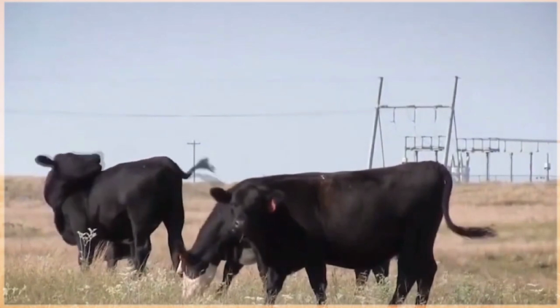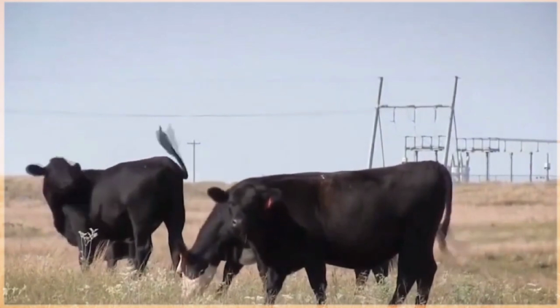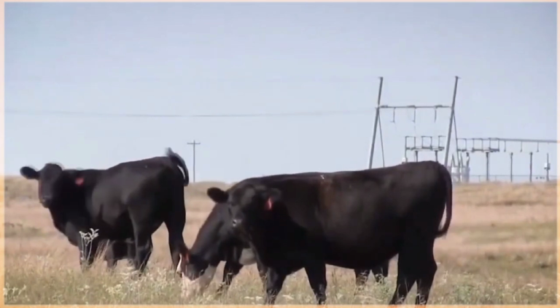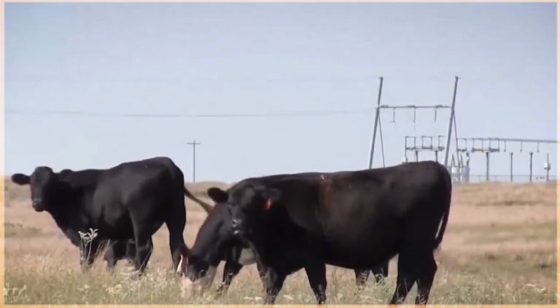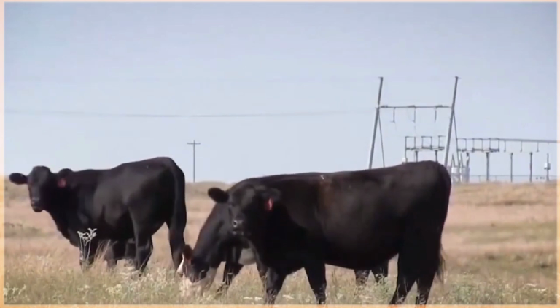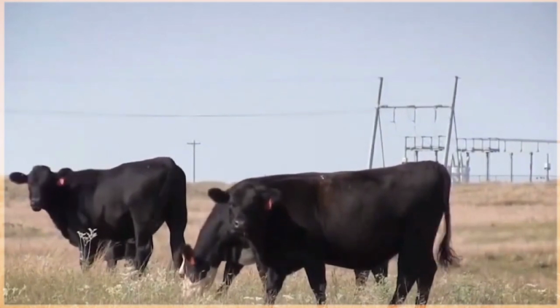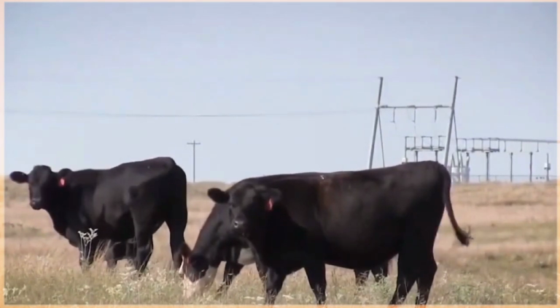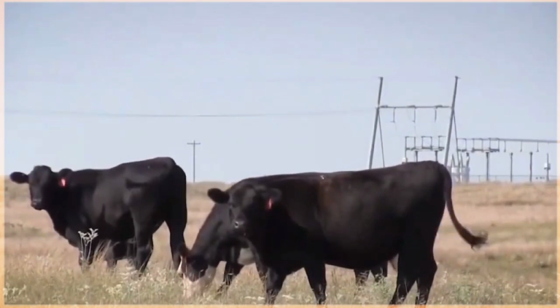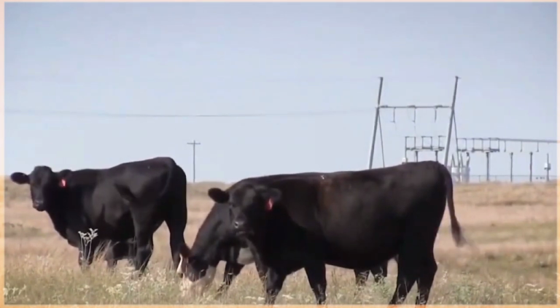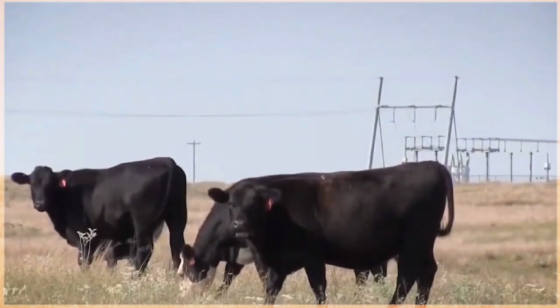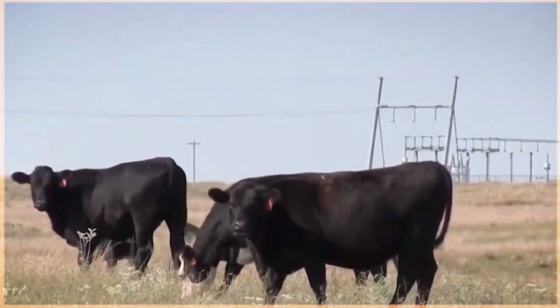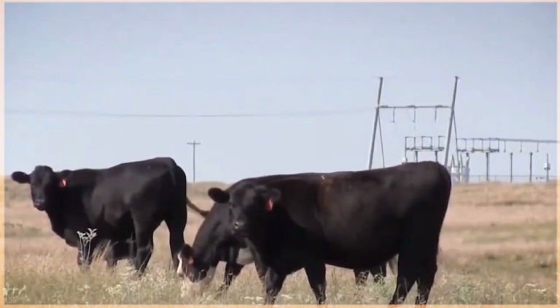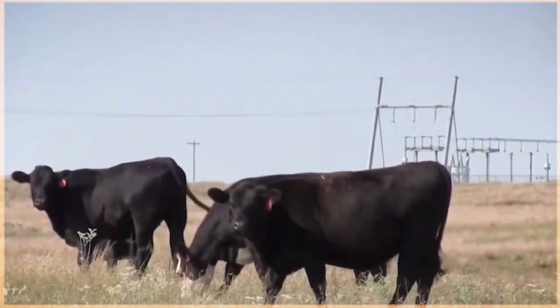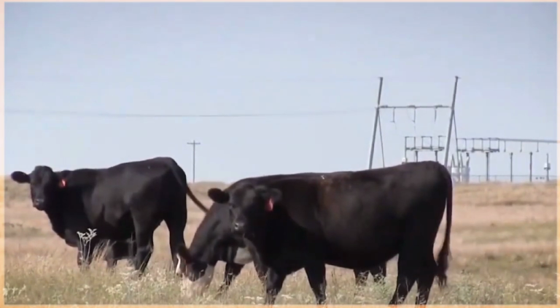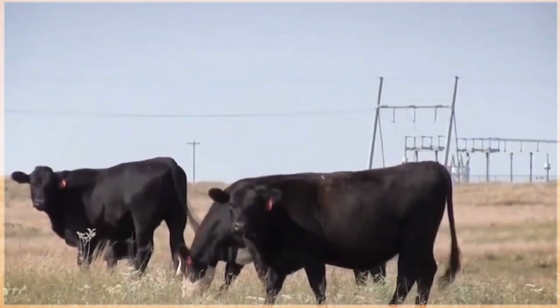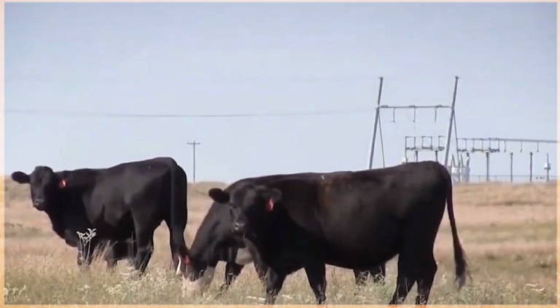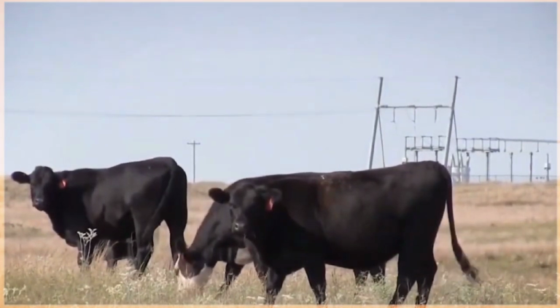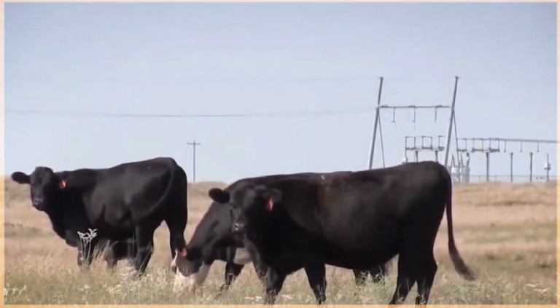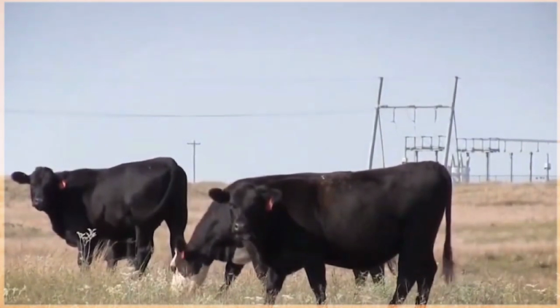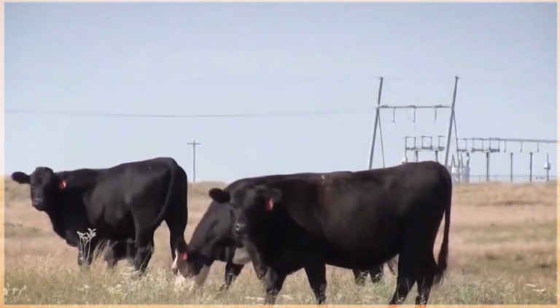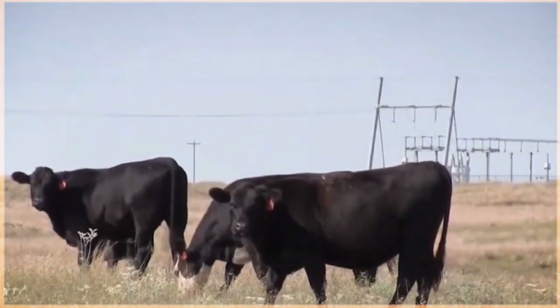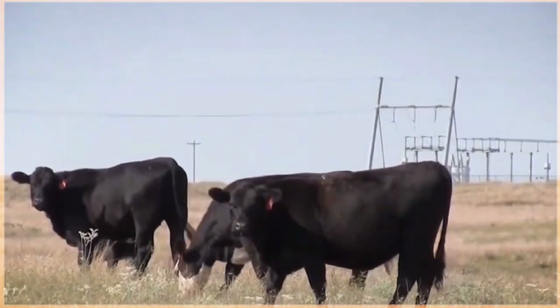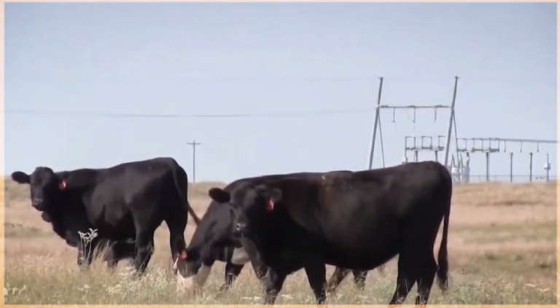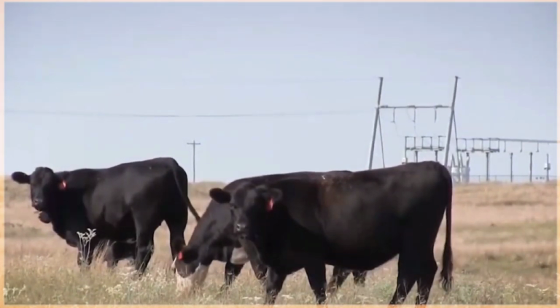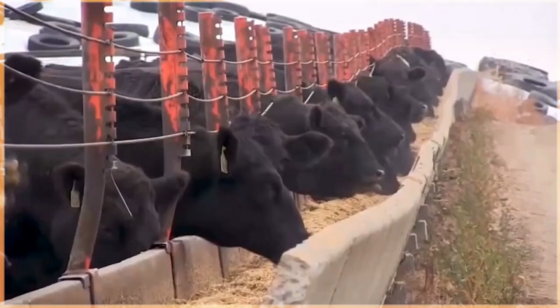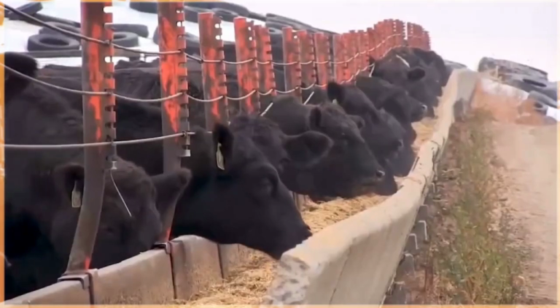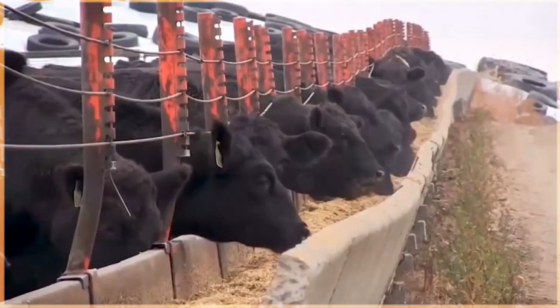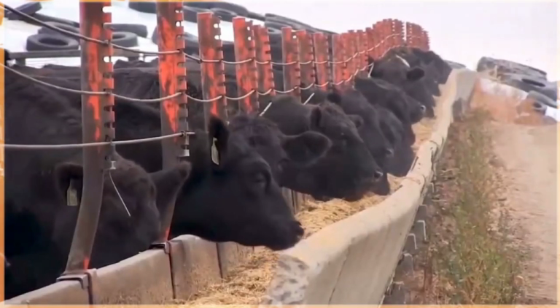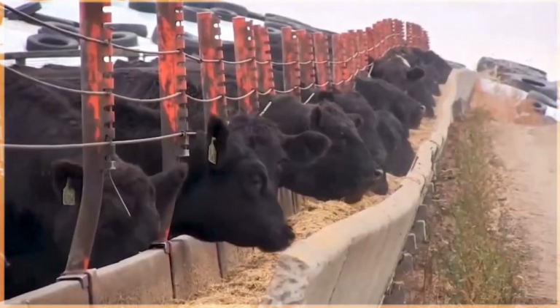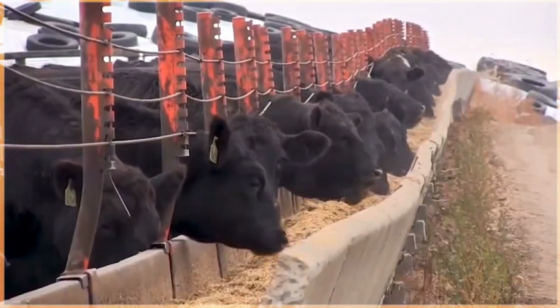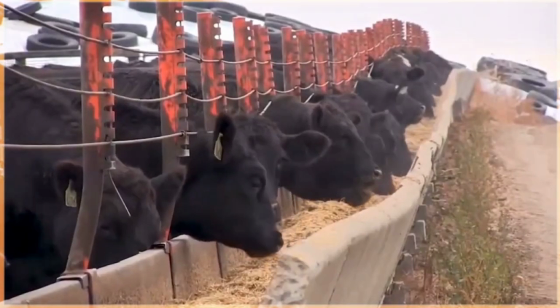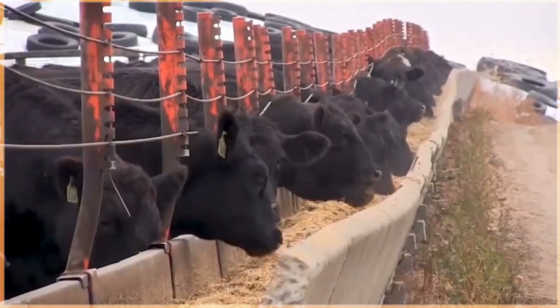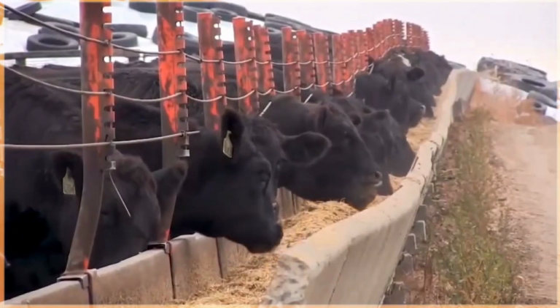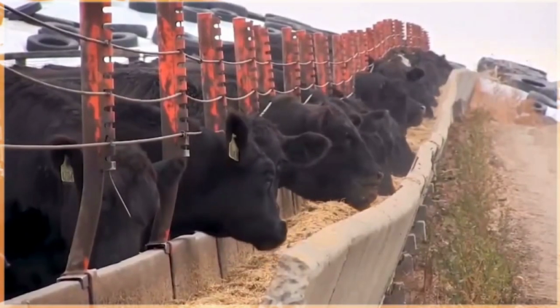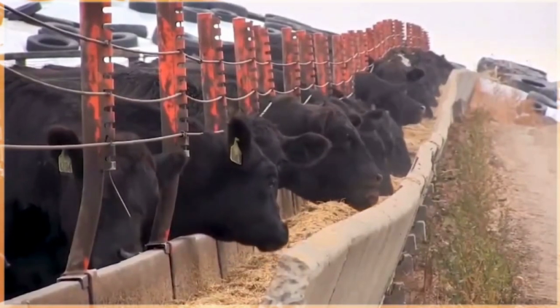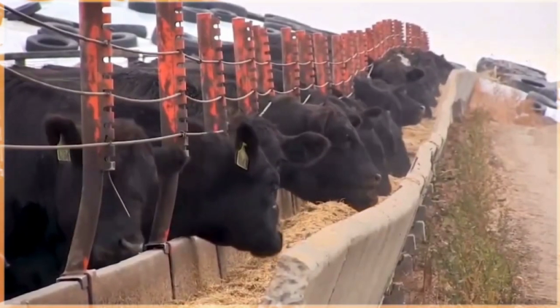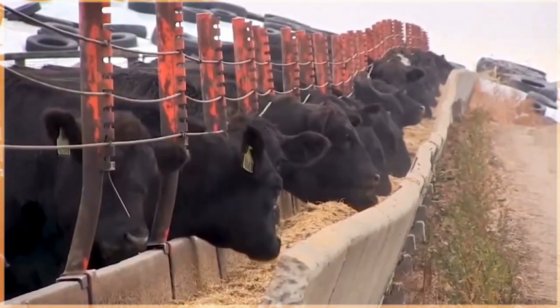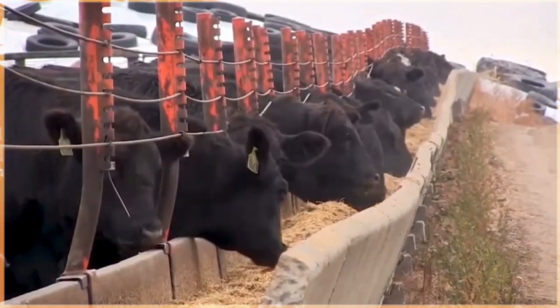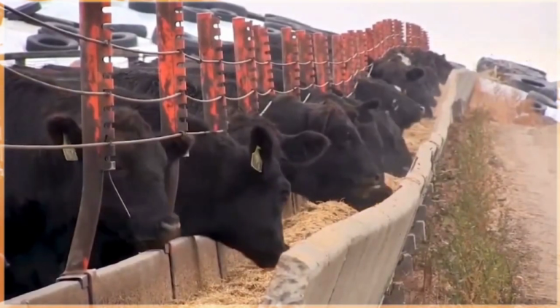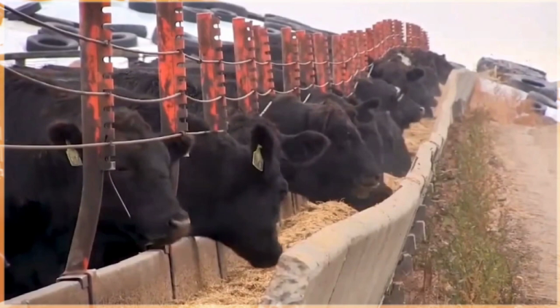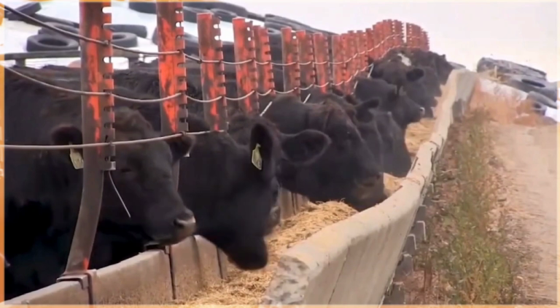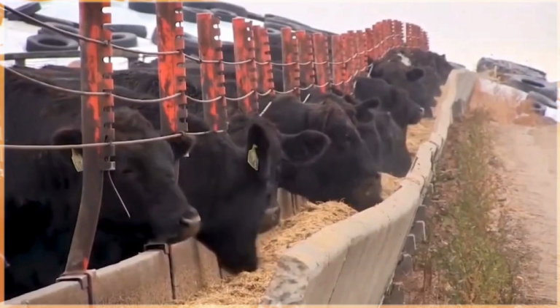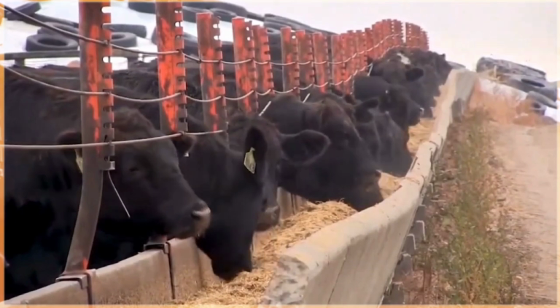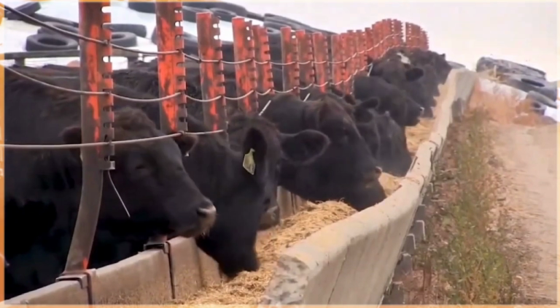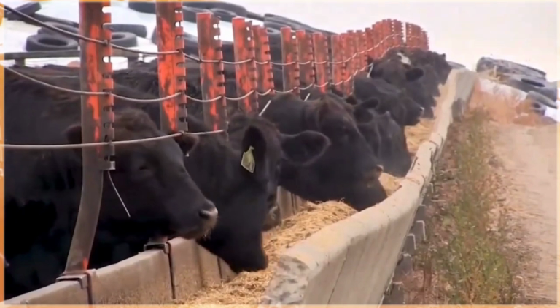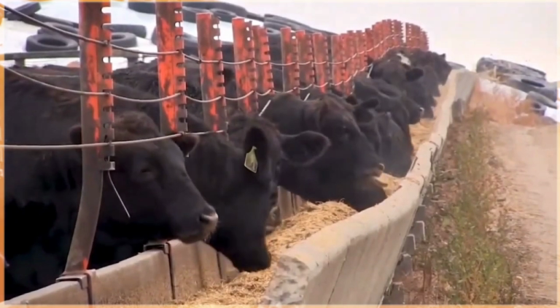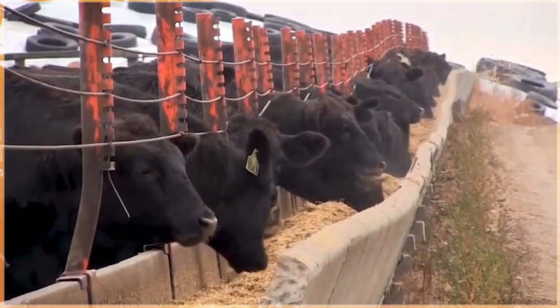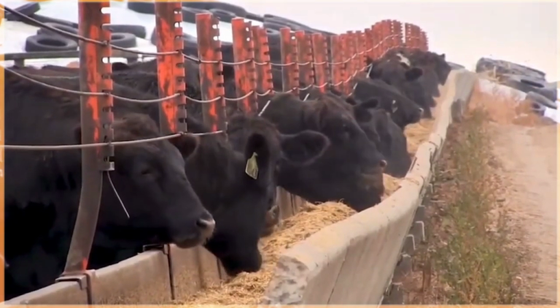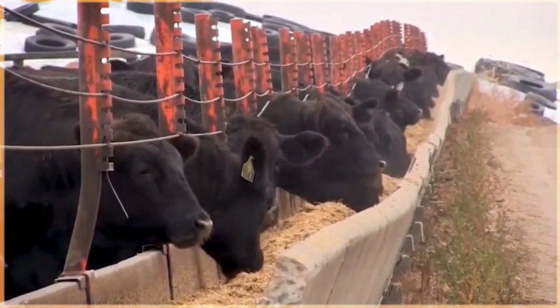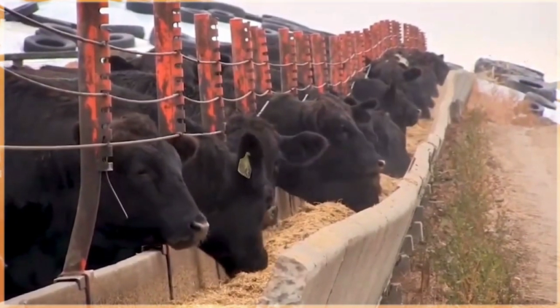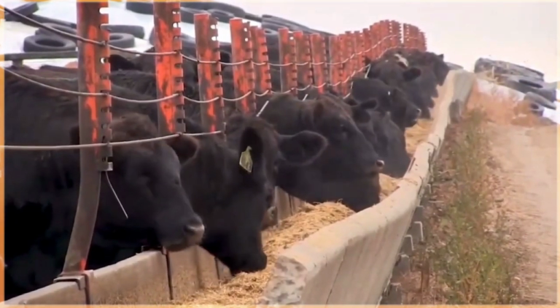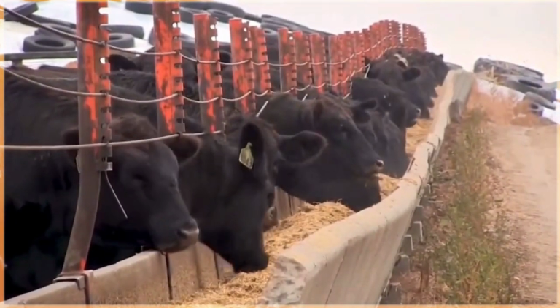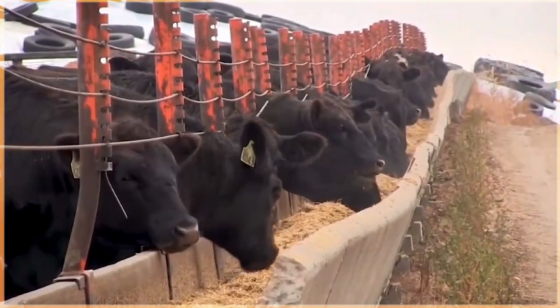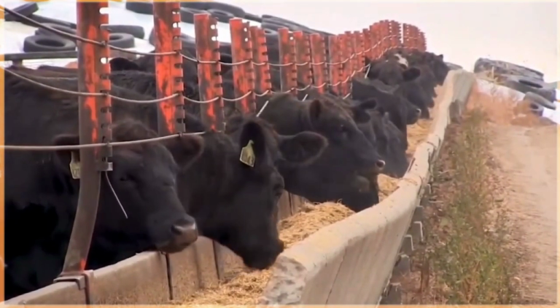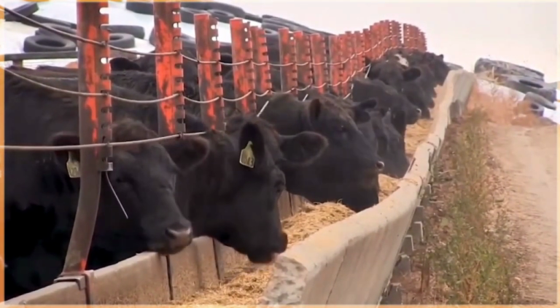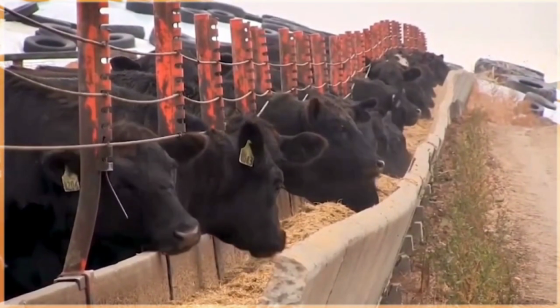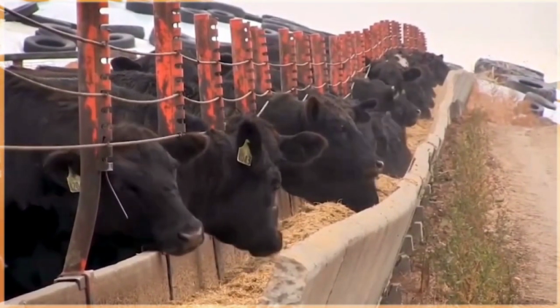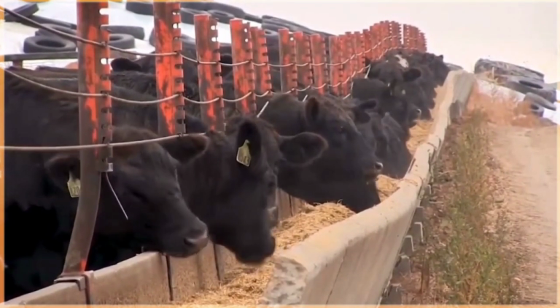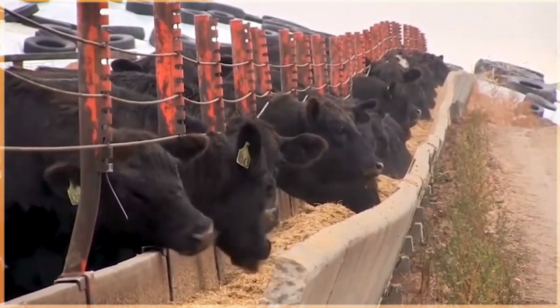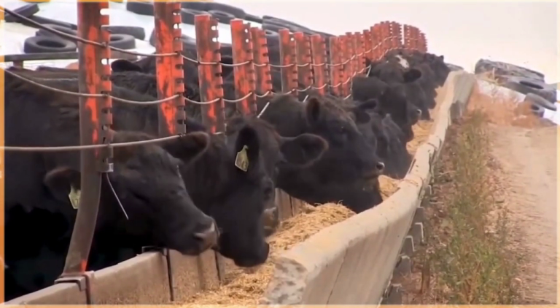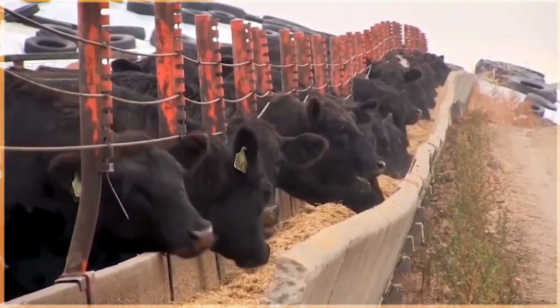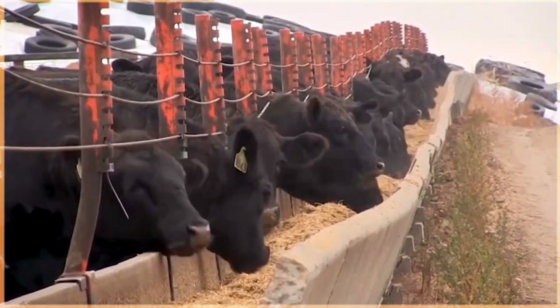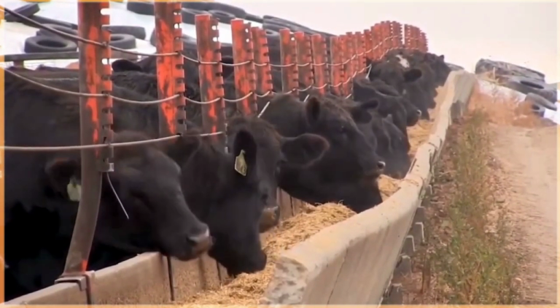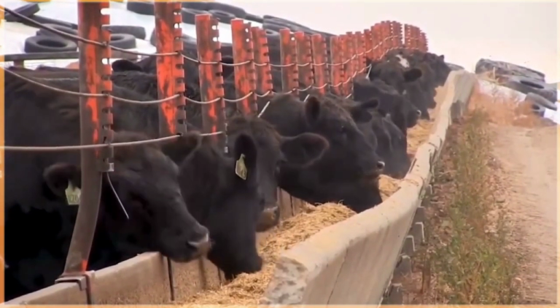Additionally, Gelbvieh meat is renowned for its tenderness, marbling, and overall quality, making it a favorite among consumers. This makes them desirable for both beef production and crossbreeding programs to enhance performance in commercial herds.